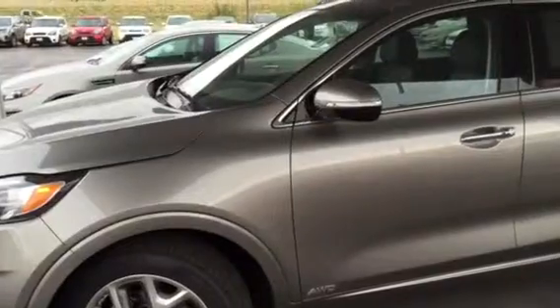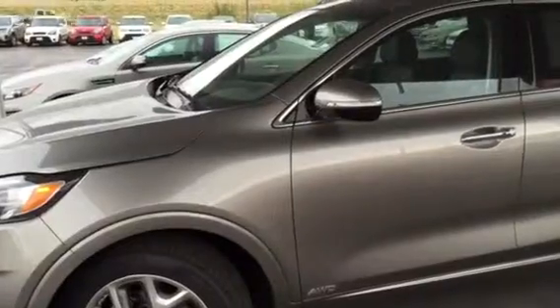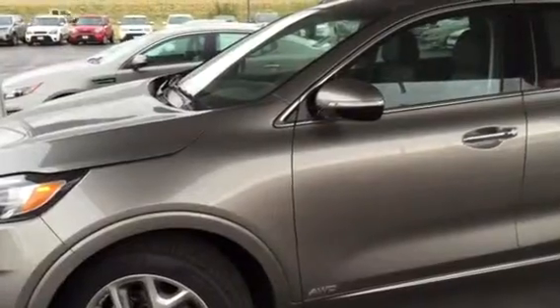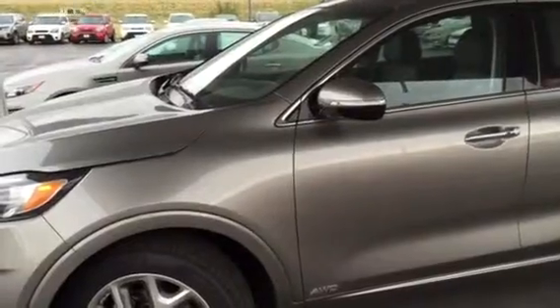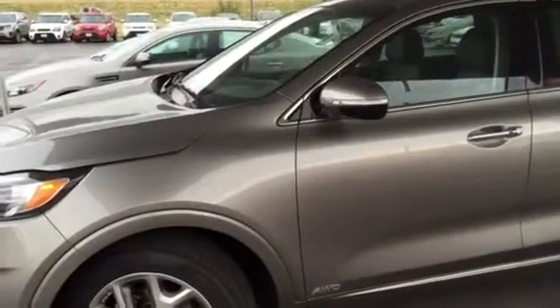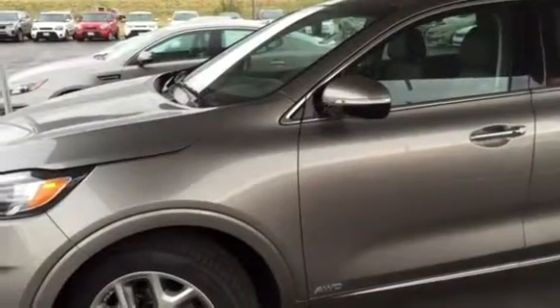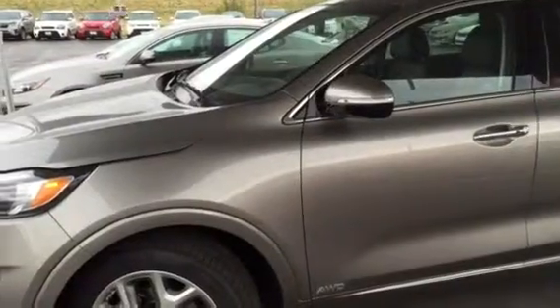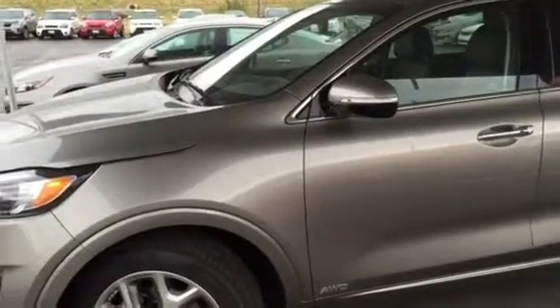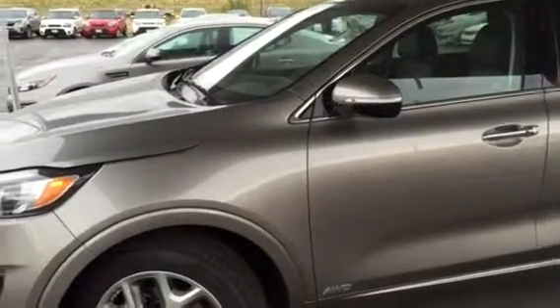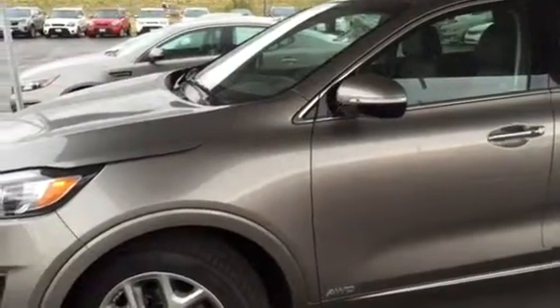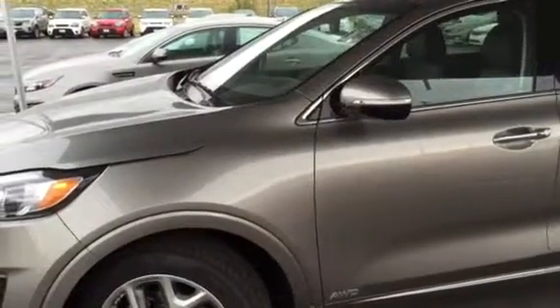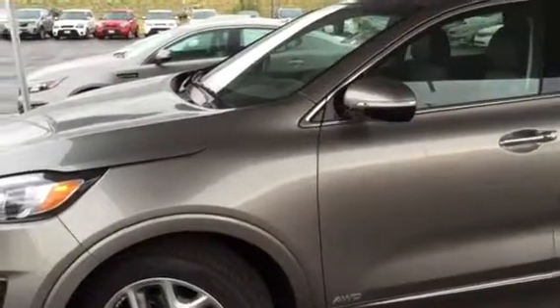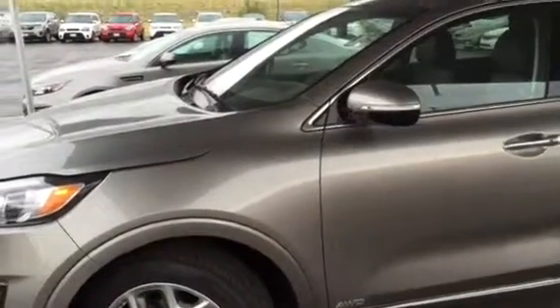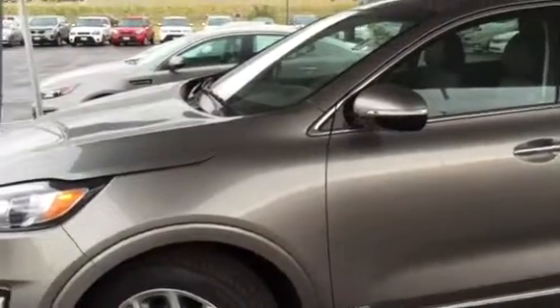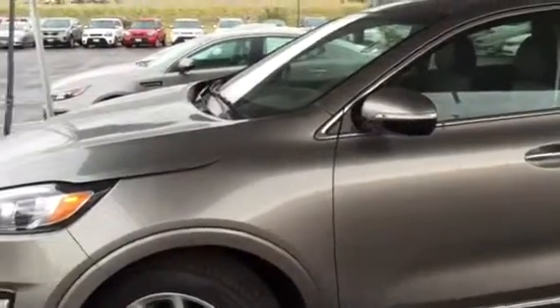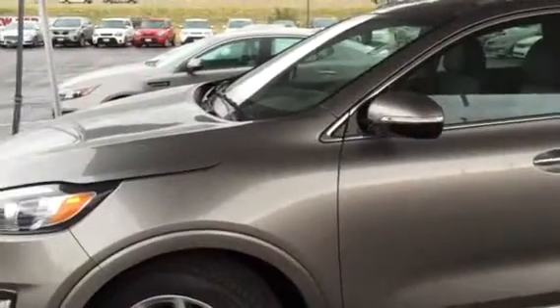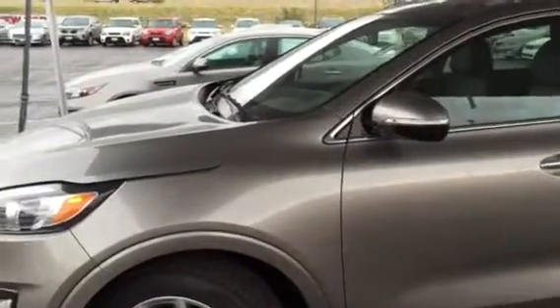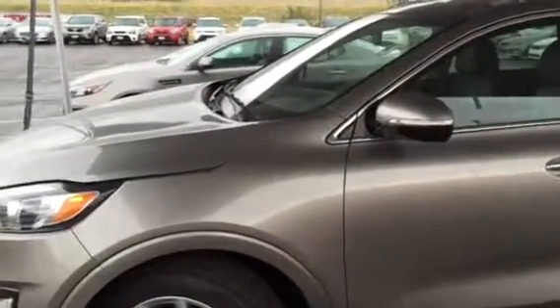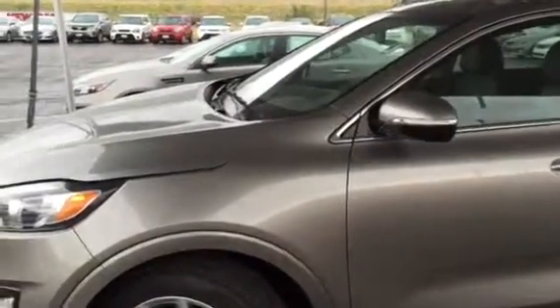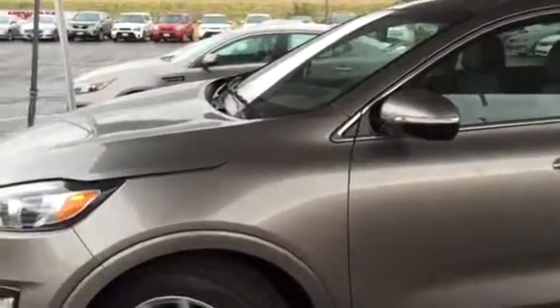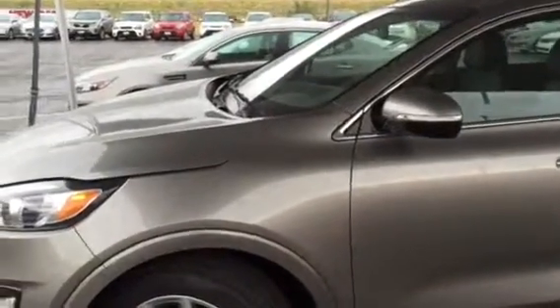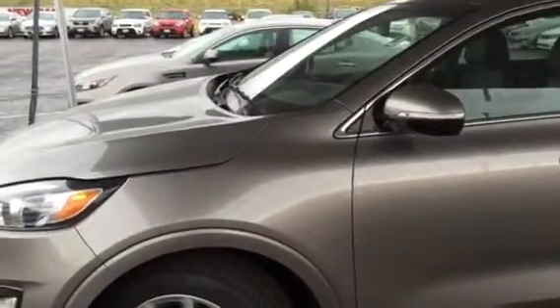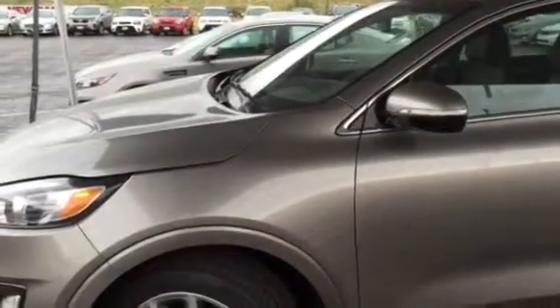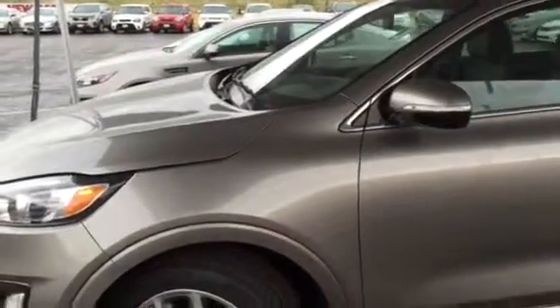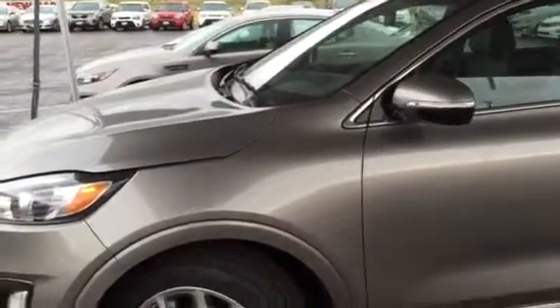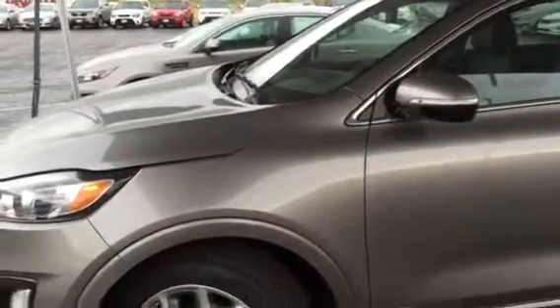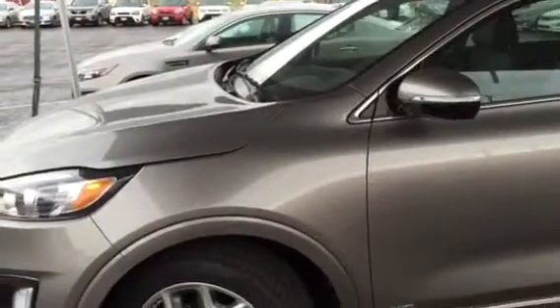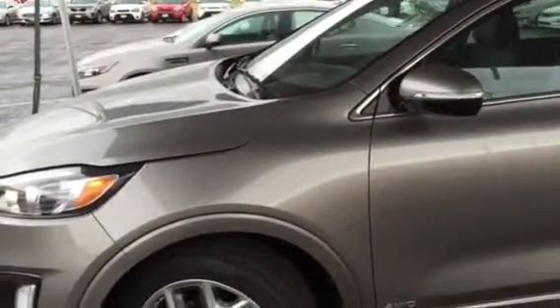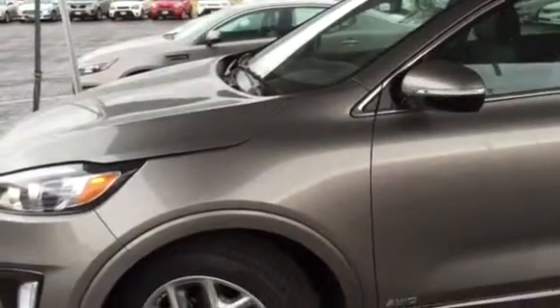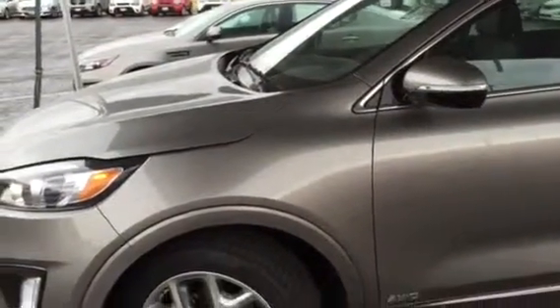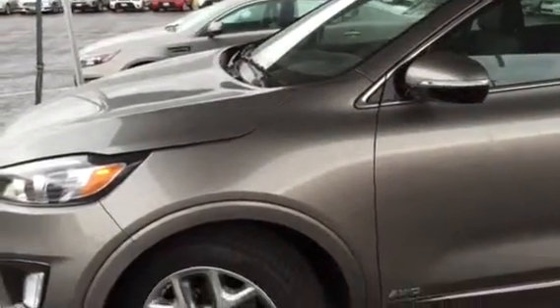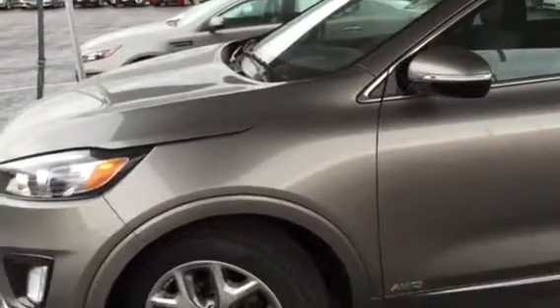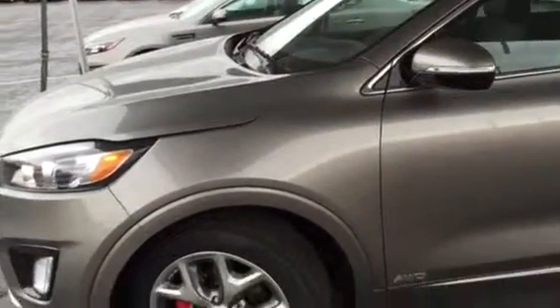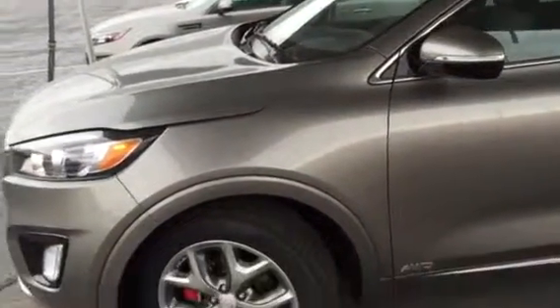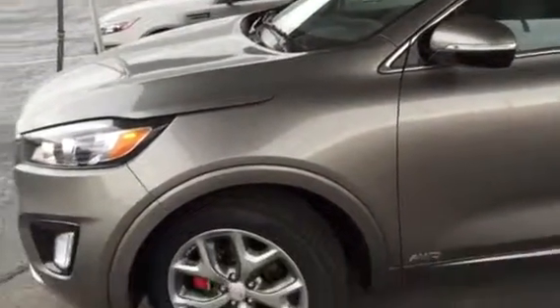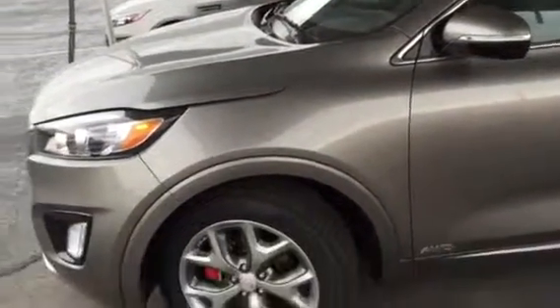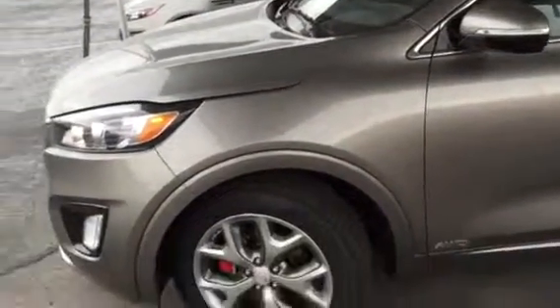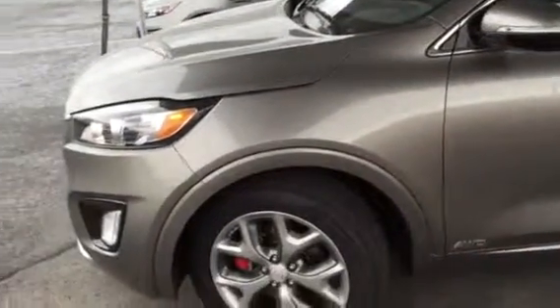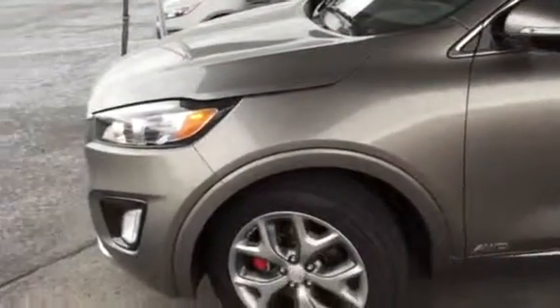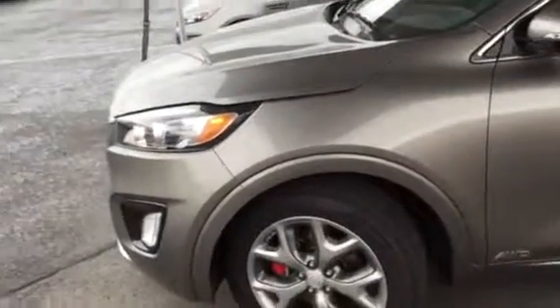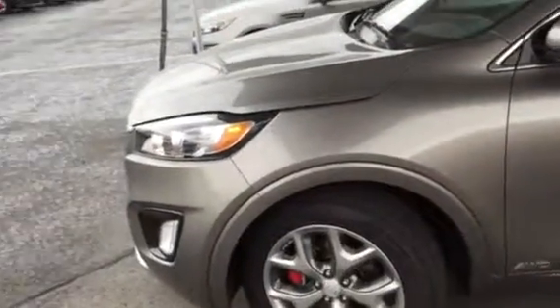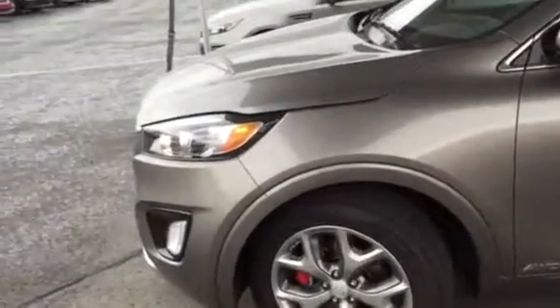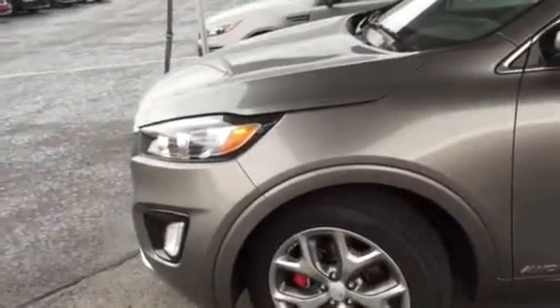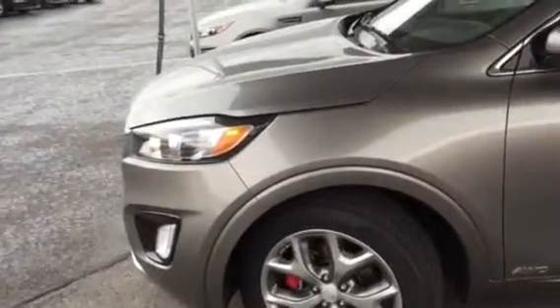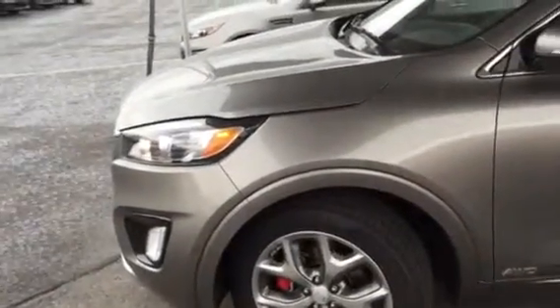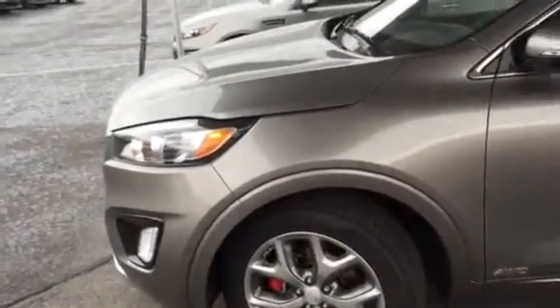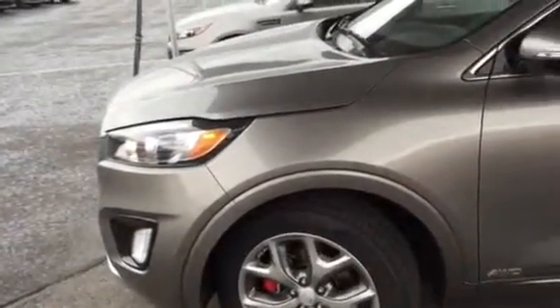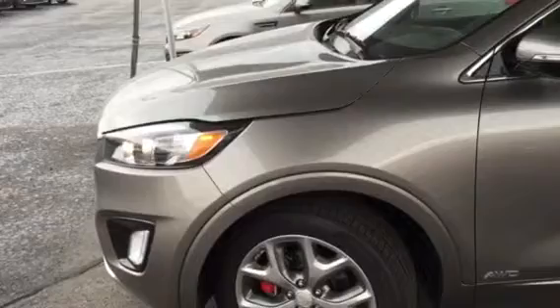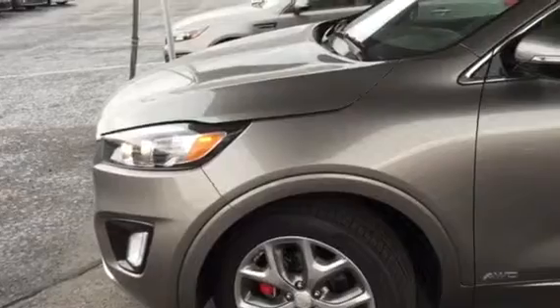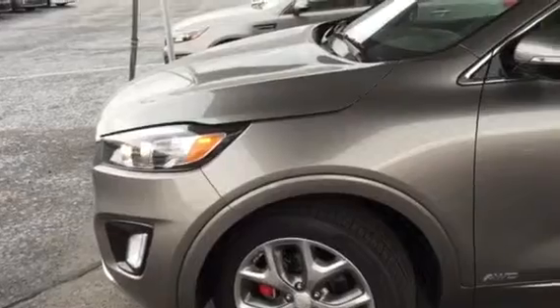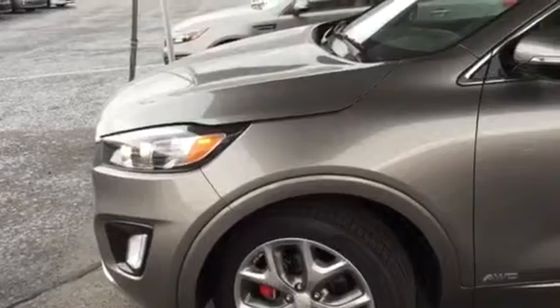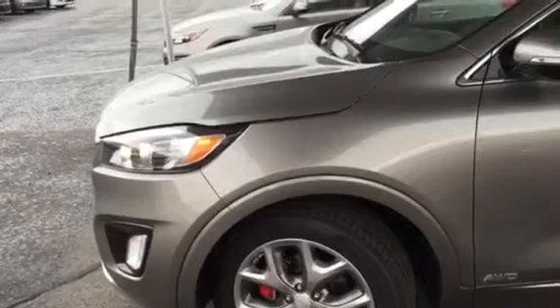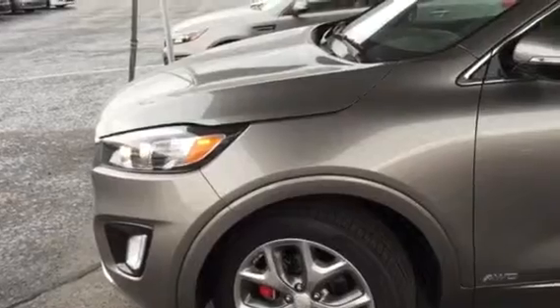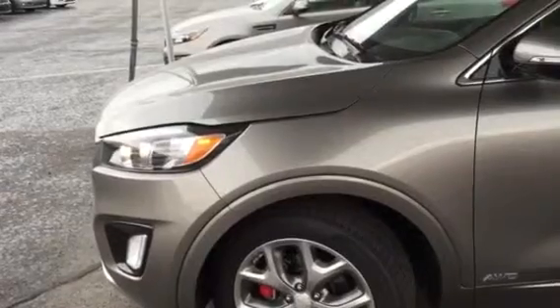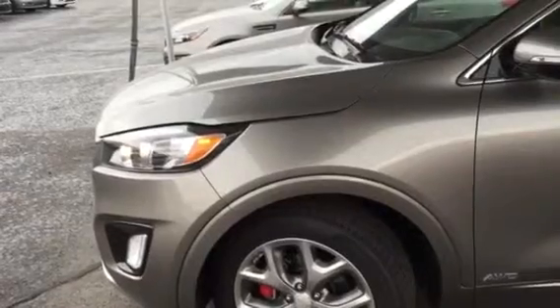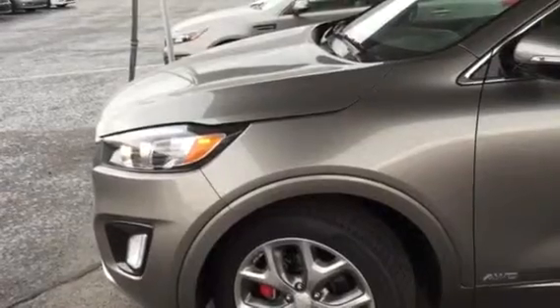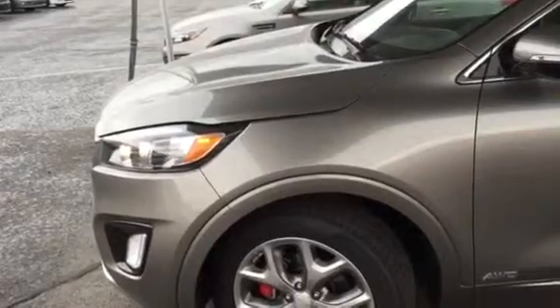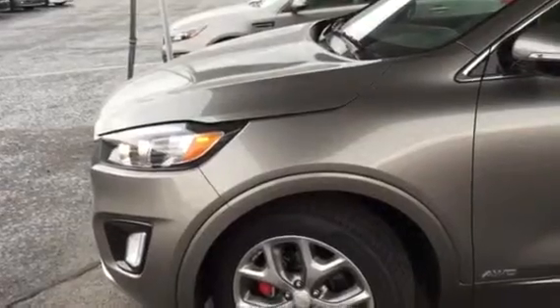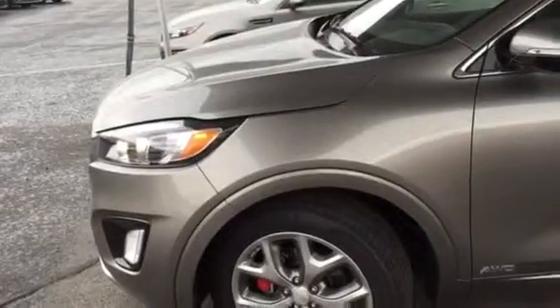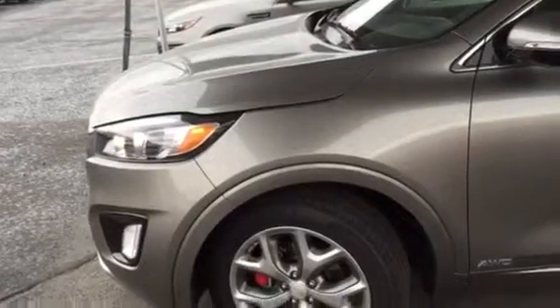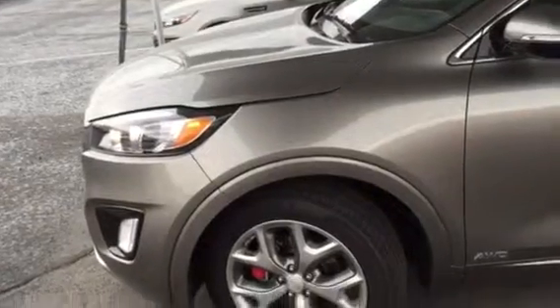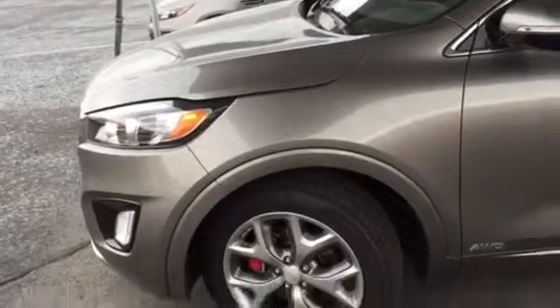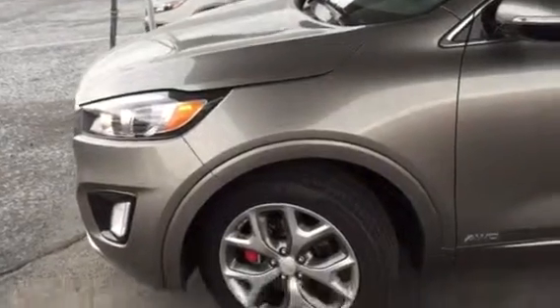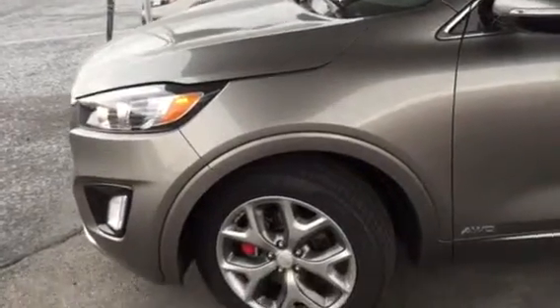Hey Brianne, Scott Garner here with YoungKey in Kaysville. I just wanted to make this video for you on the 2016 Kia Sorento.